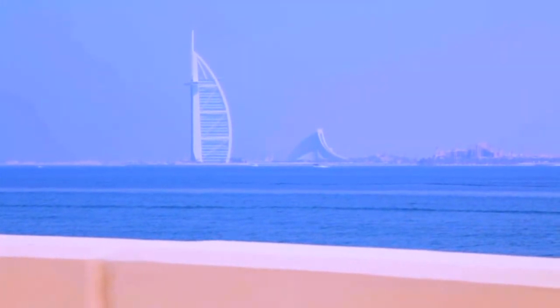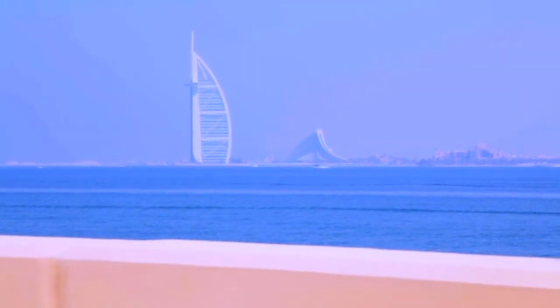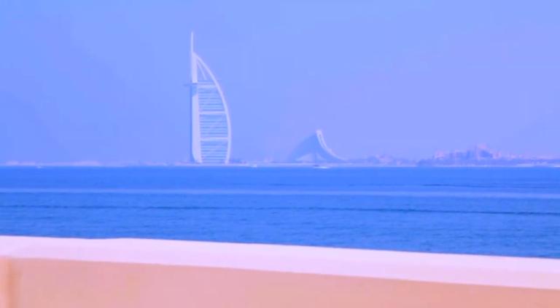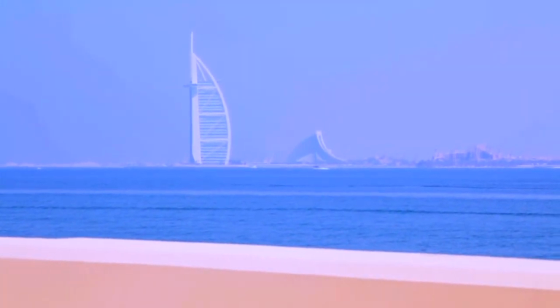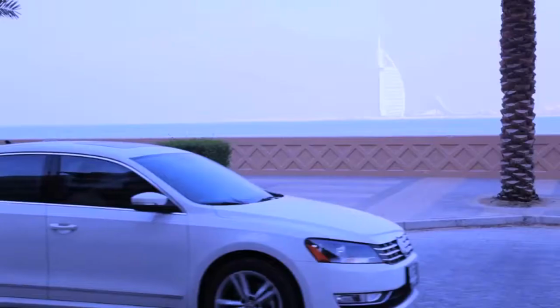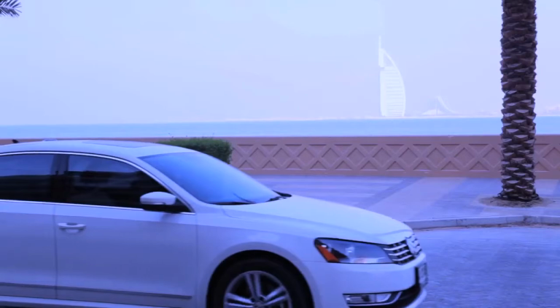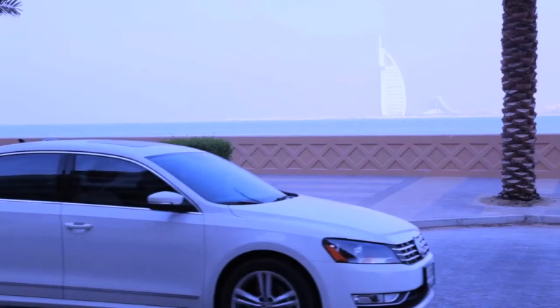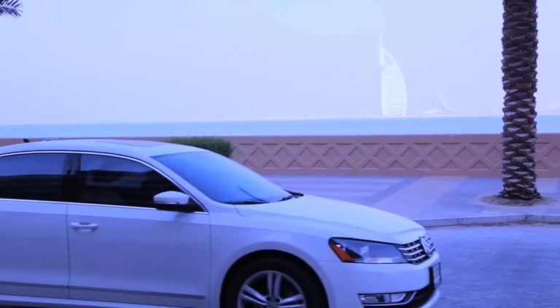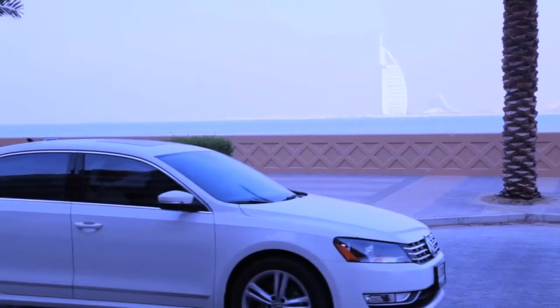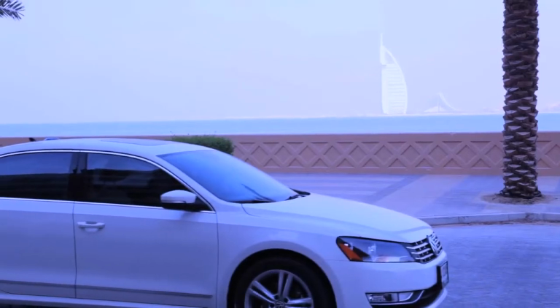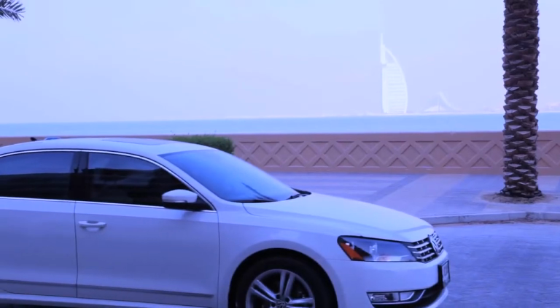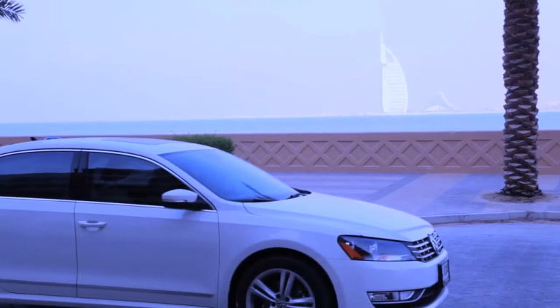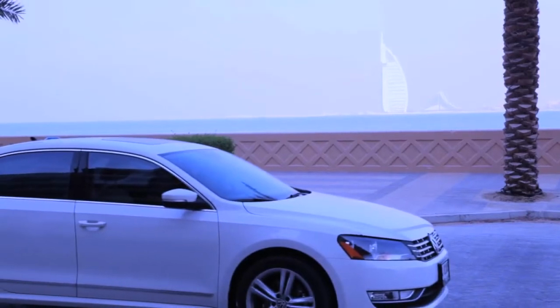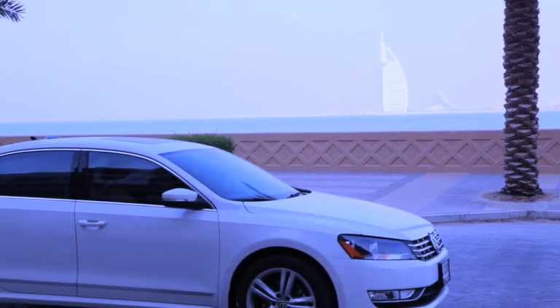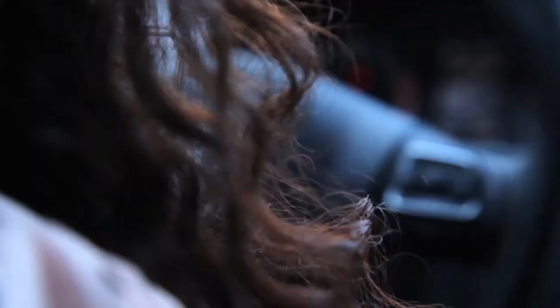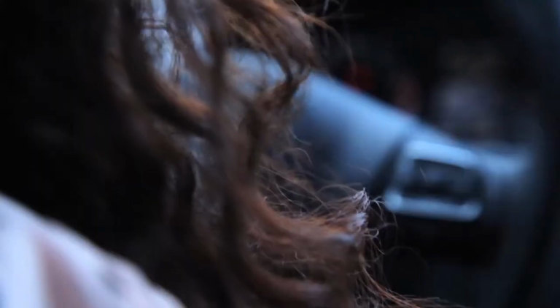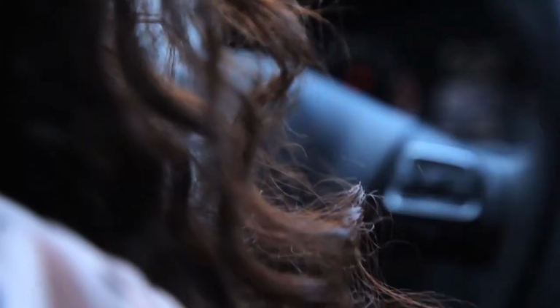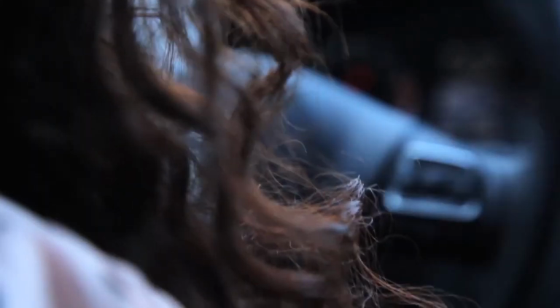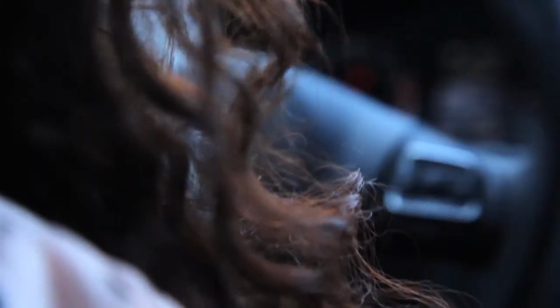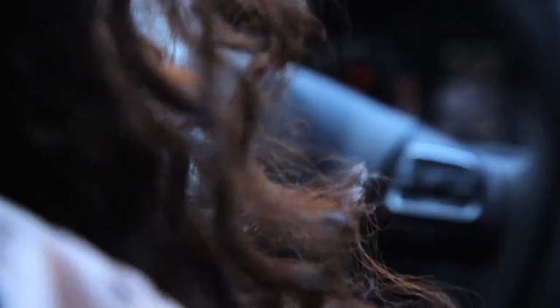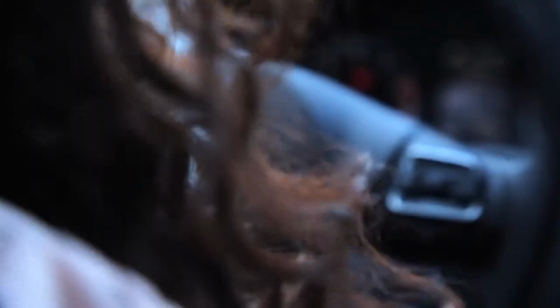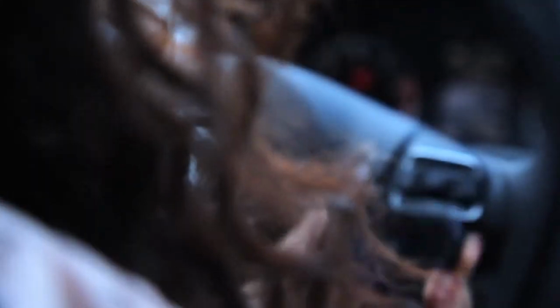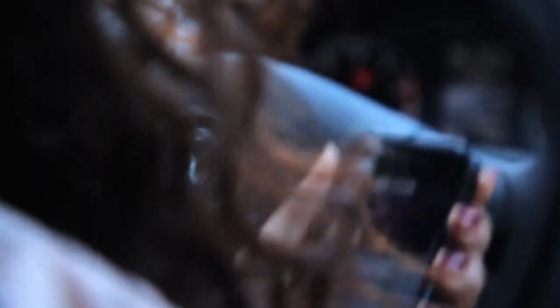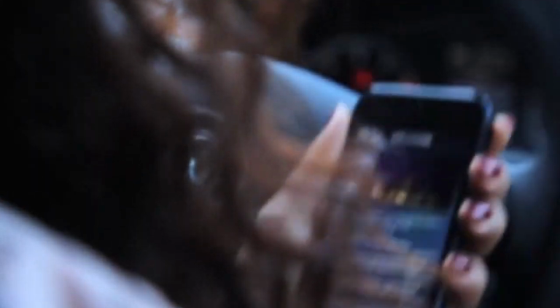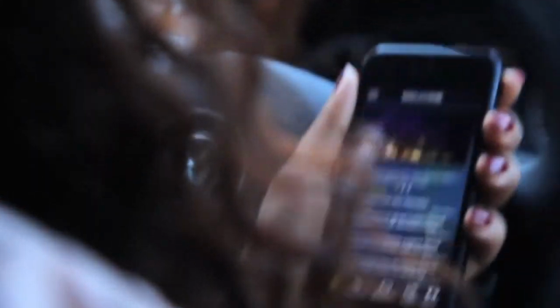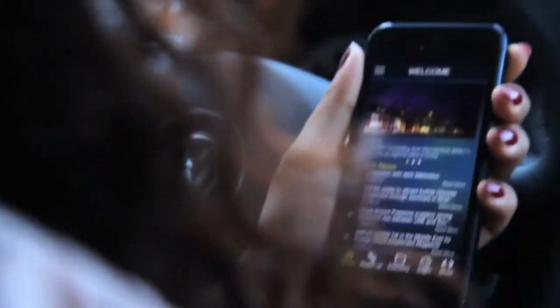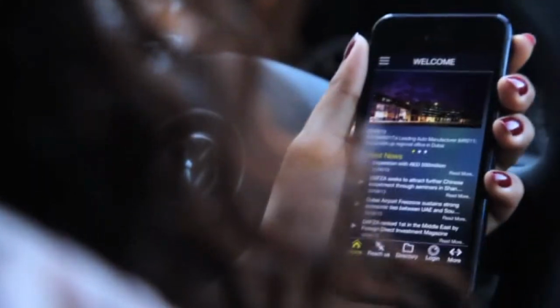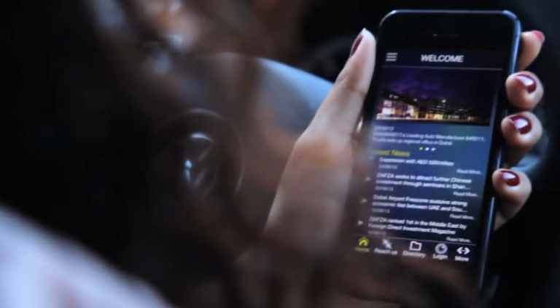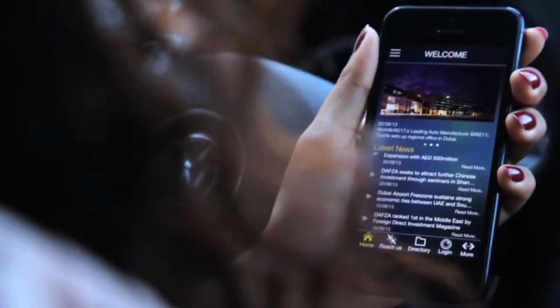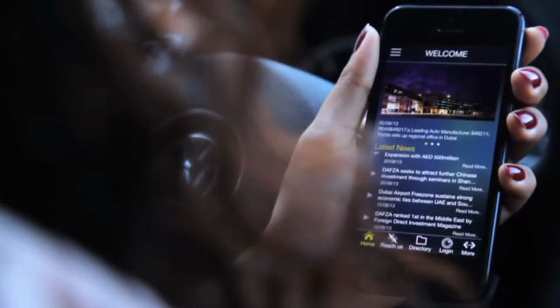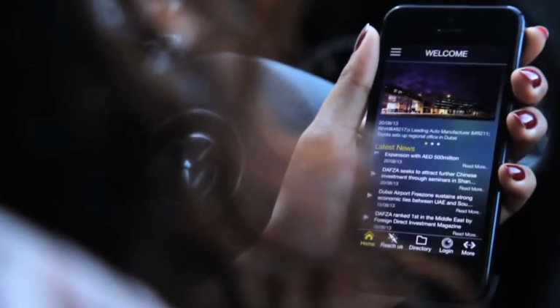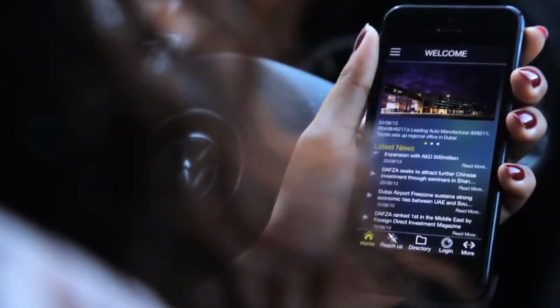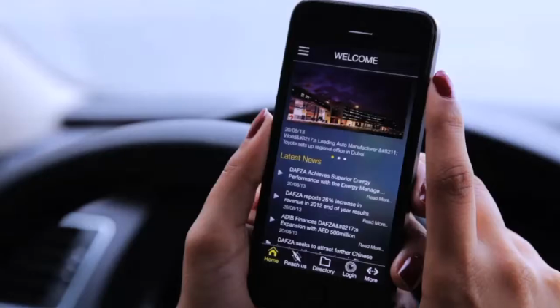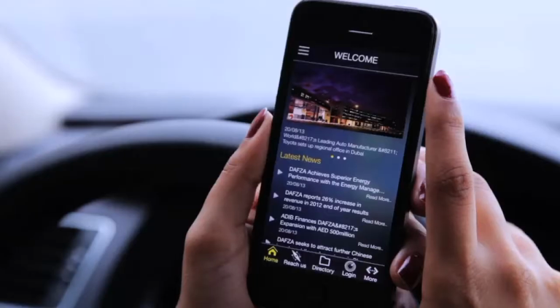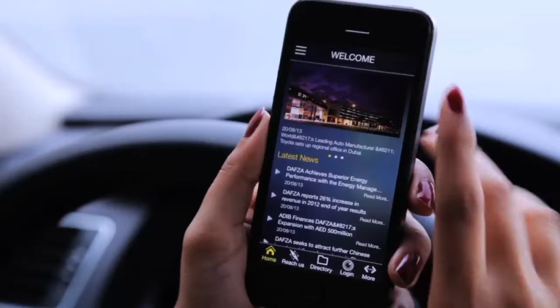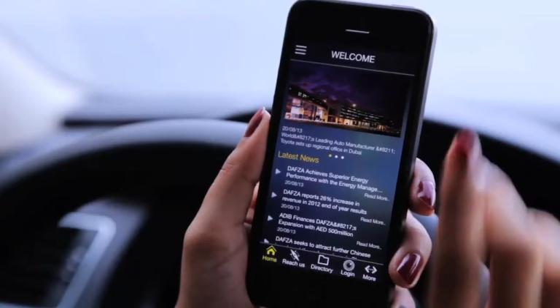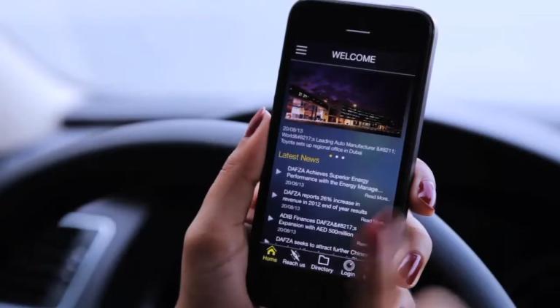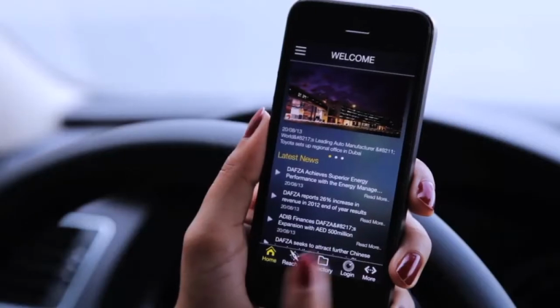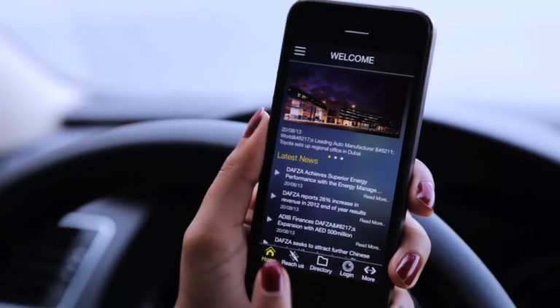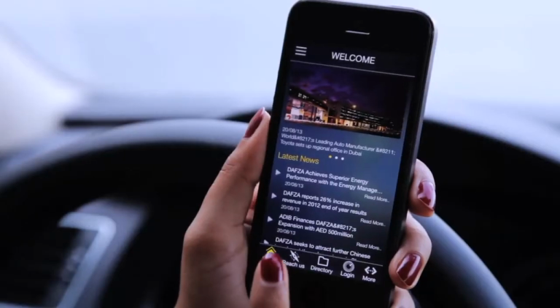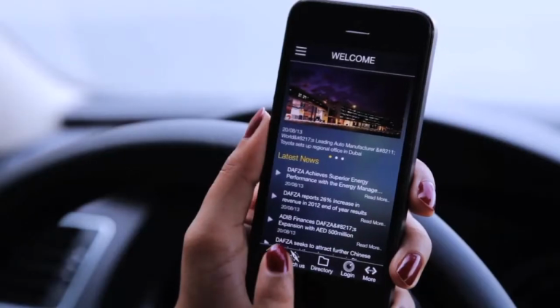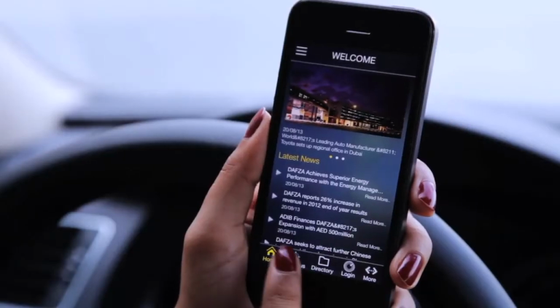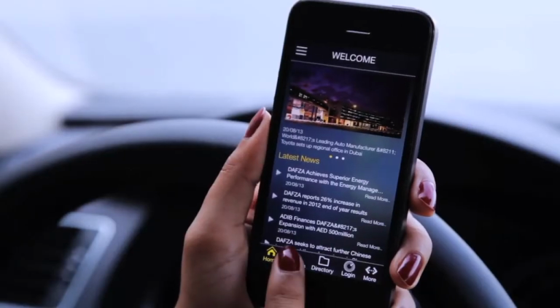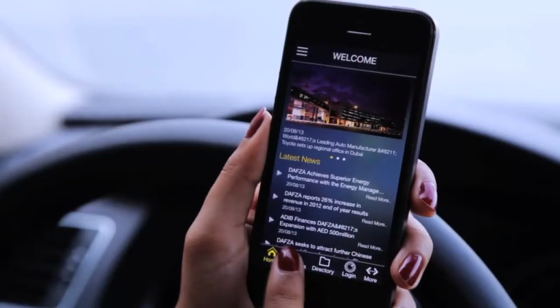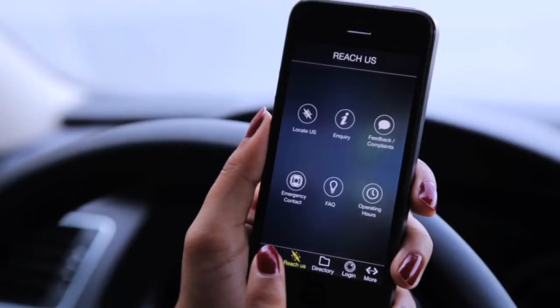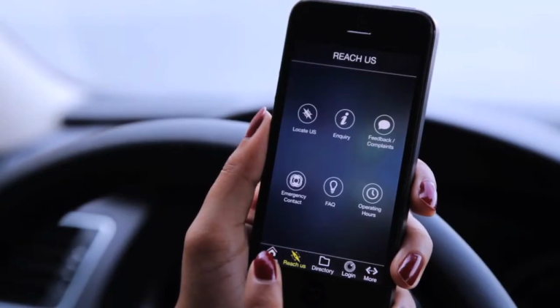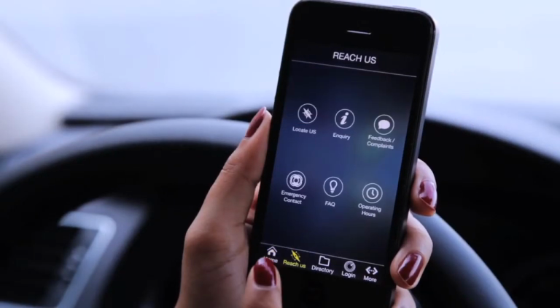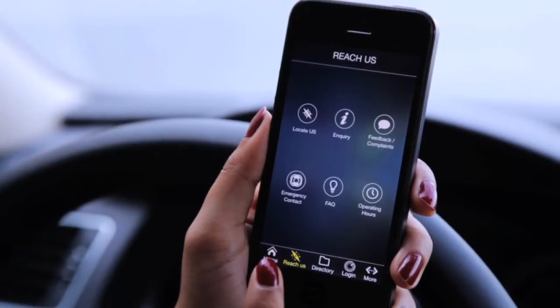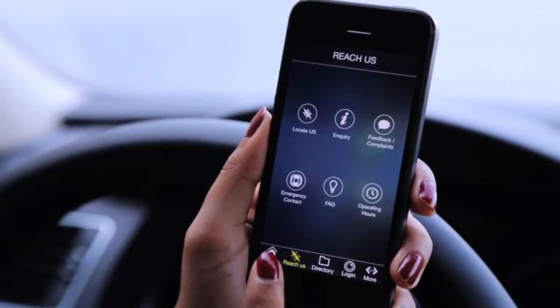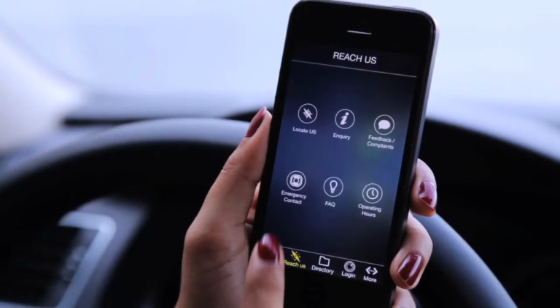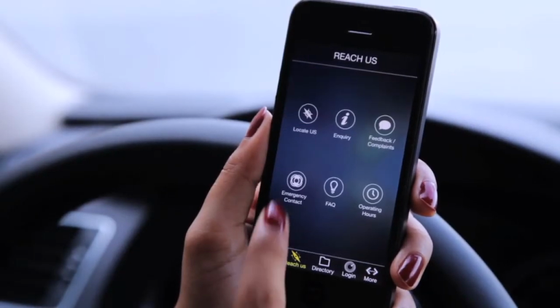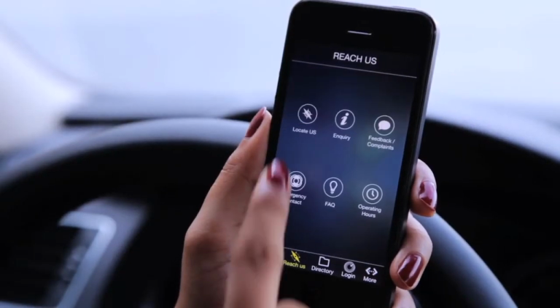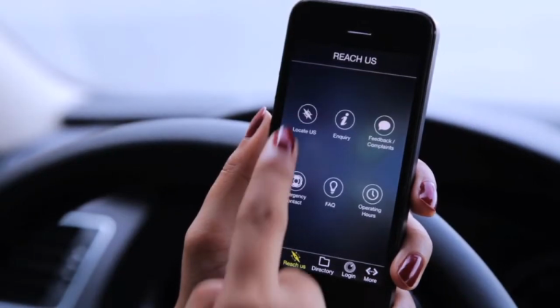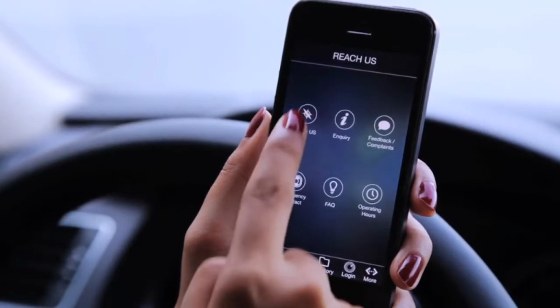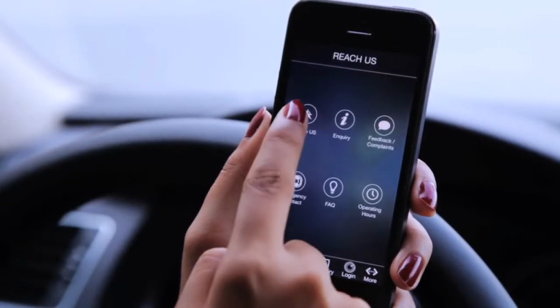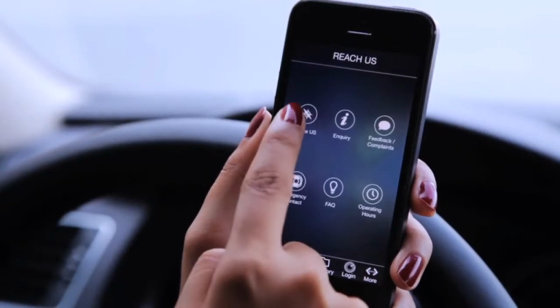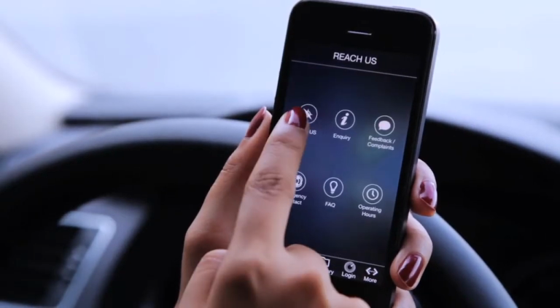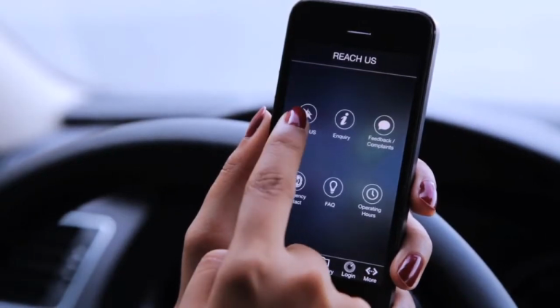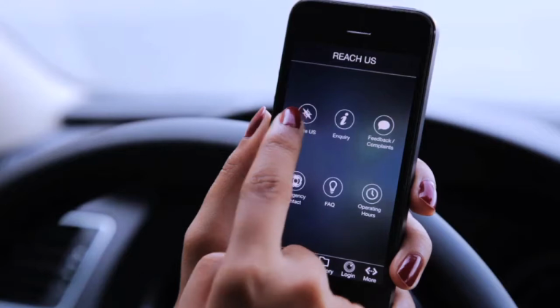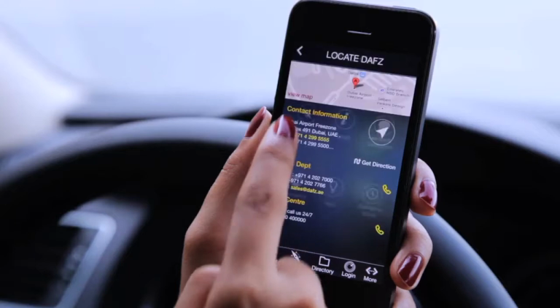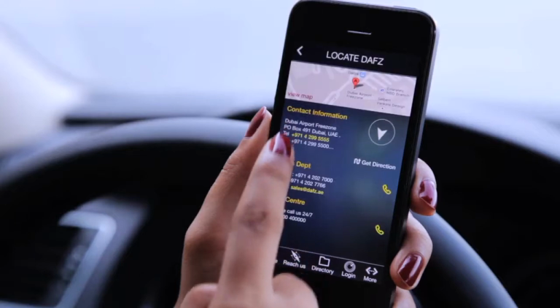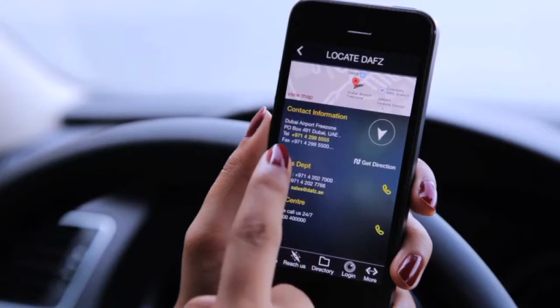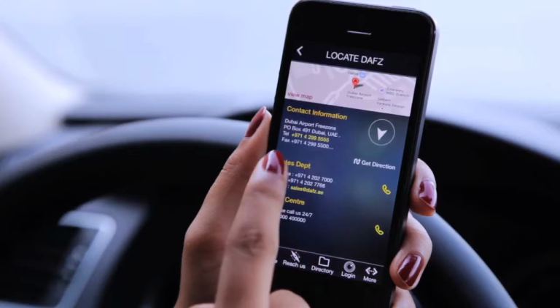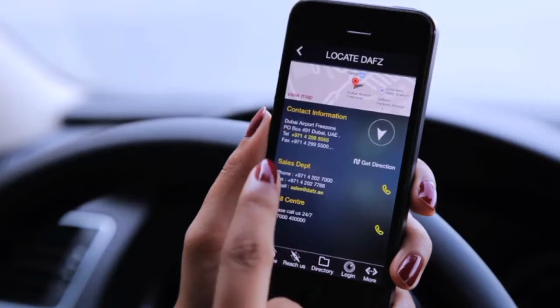Reach us. Tap-by-tap navigation makes locating the easiest way to get to DAFSA as simple as 1-2-3.